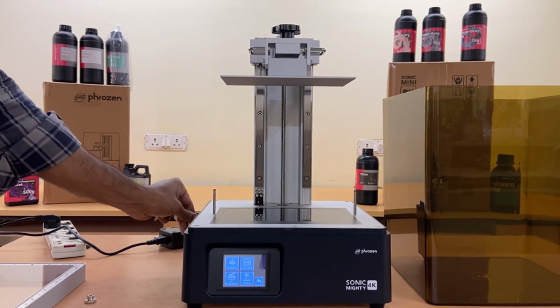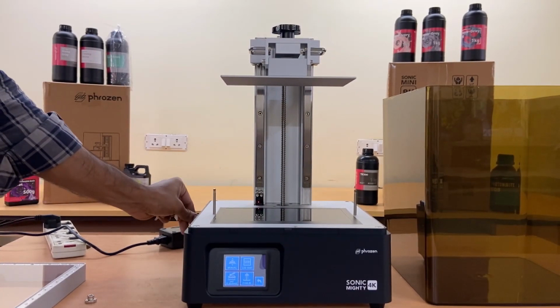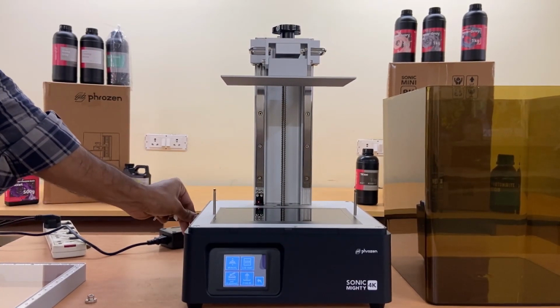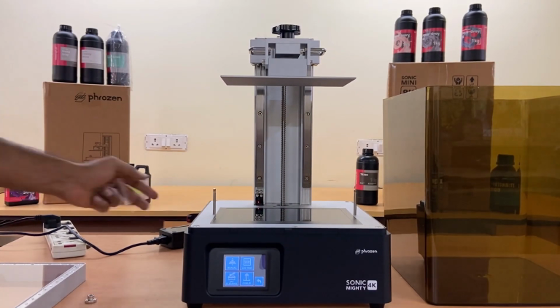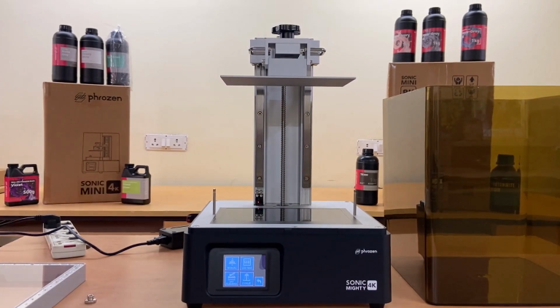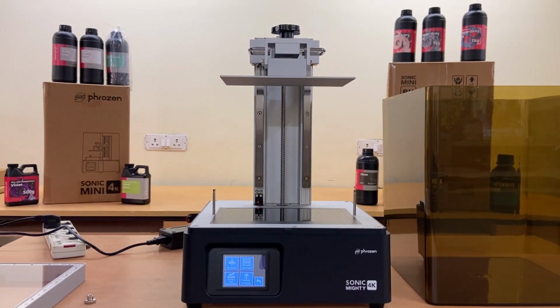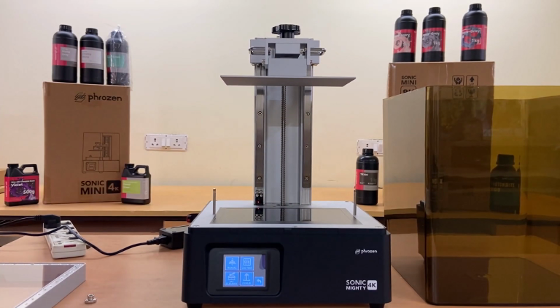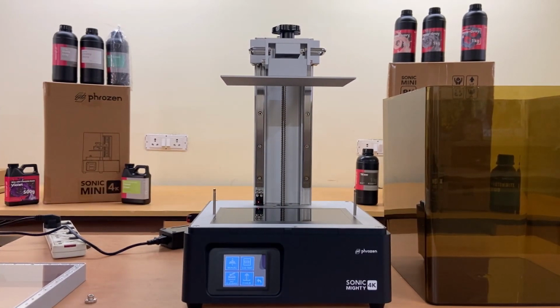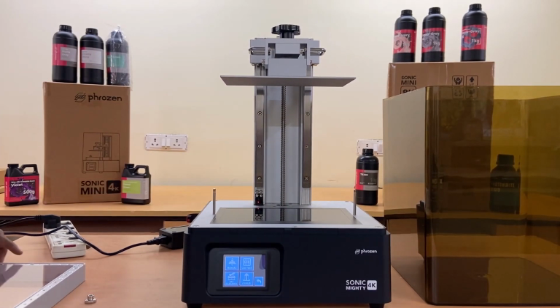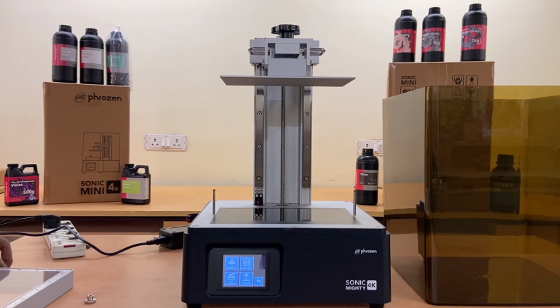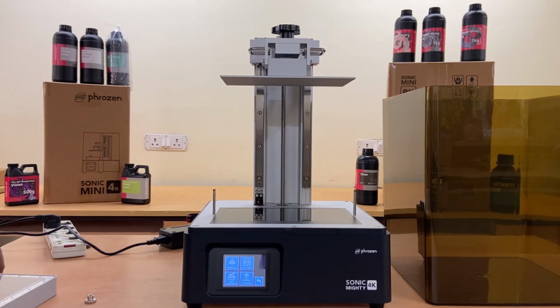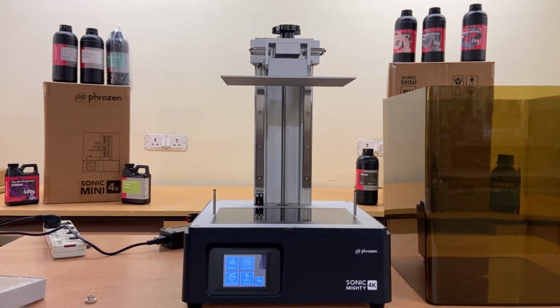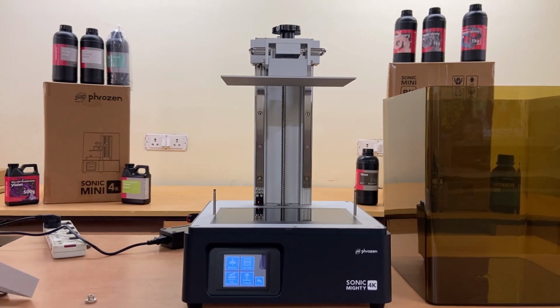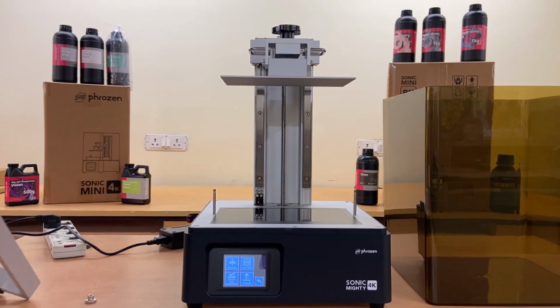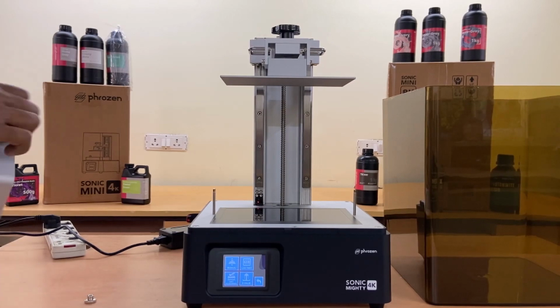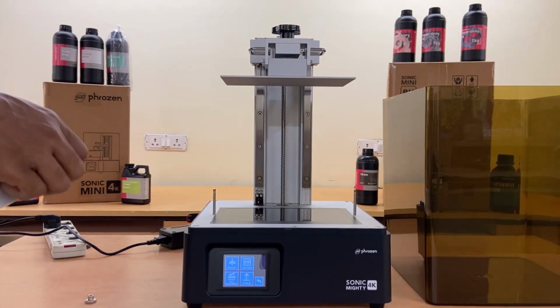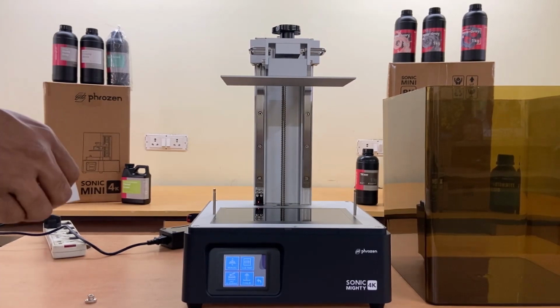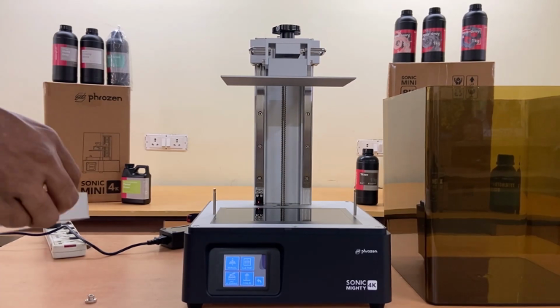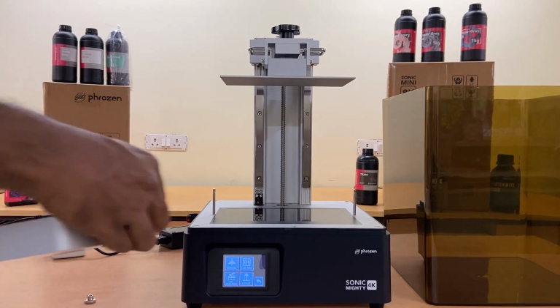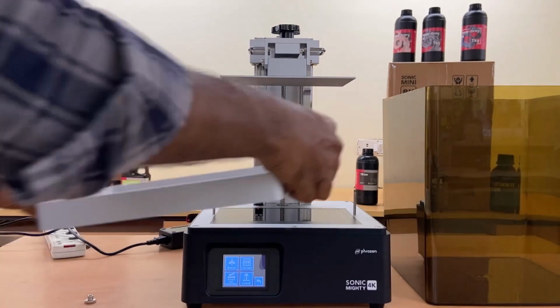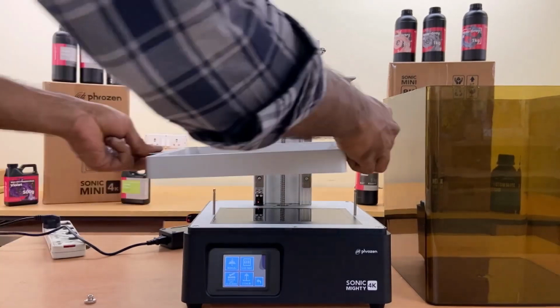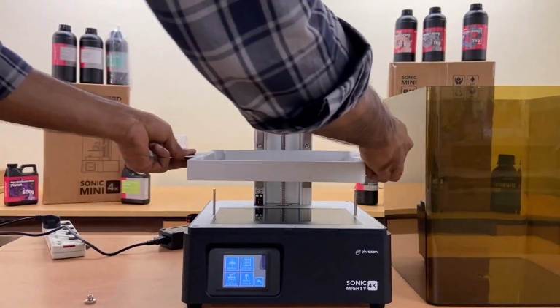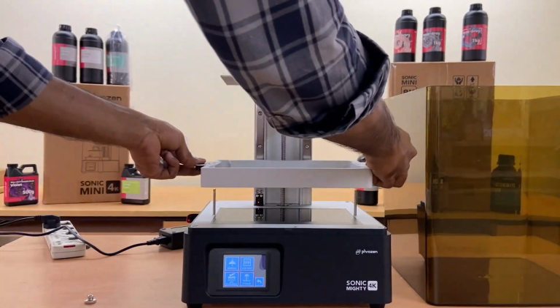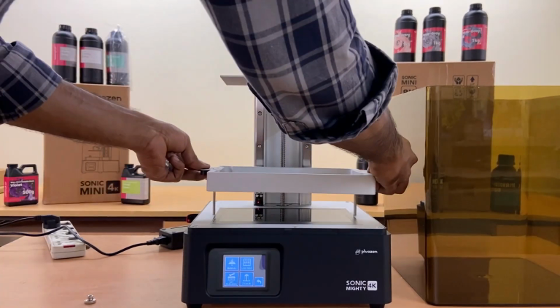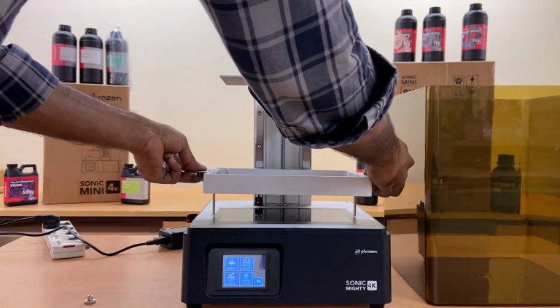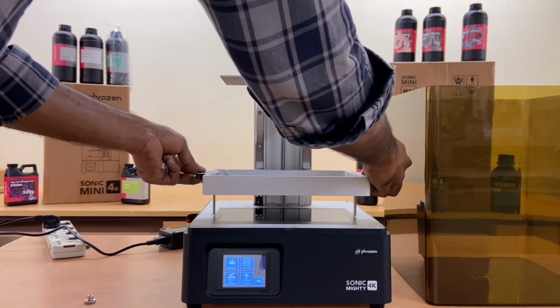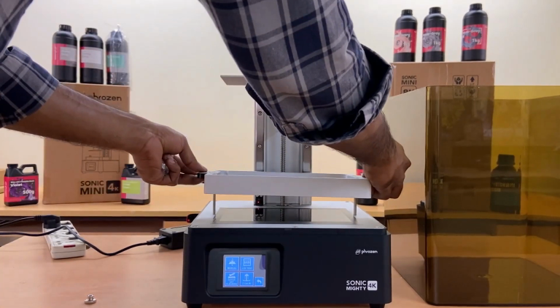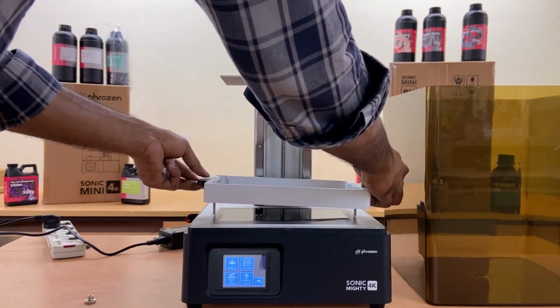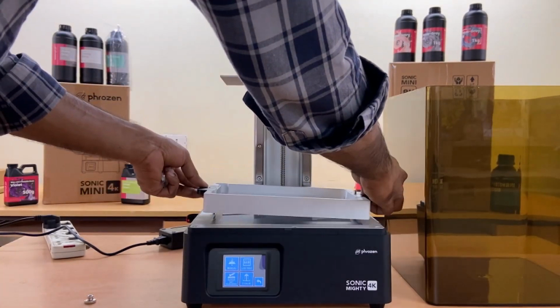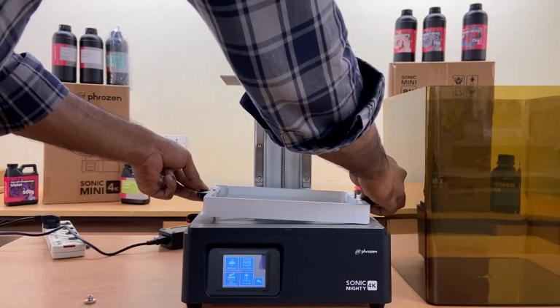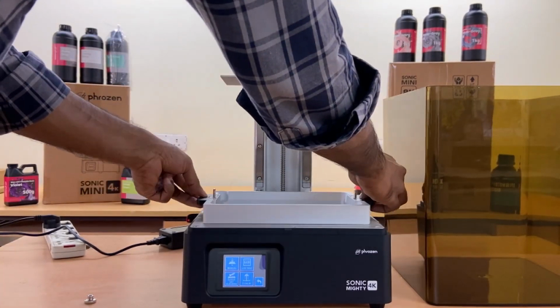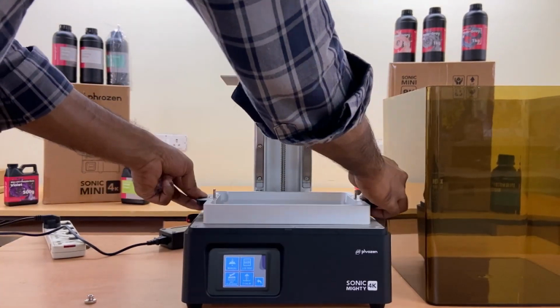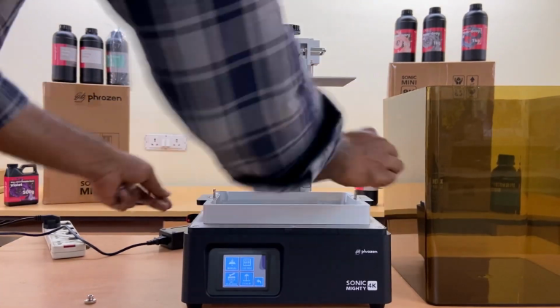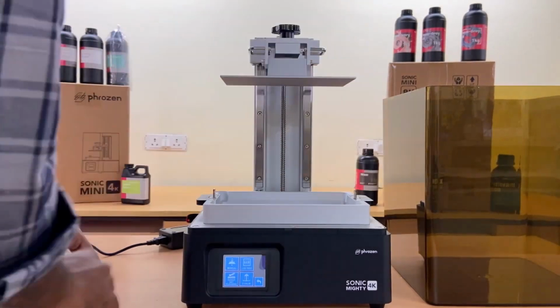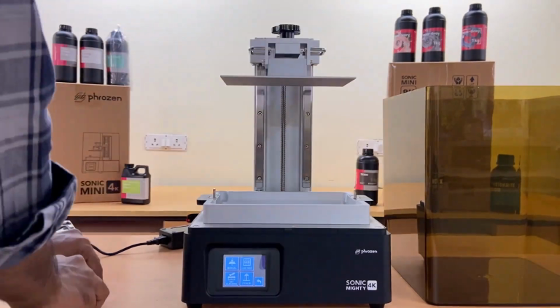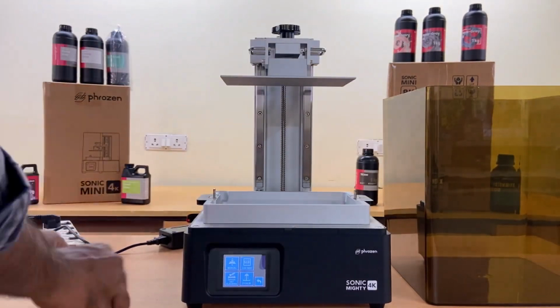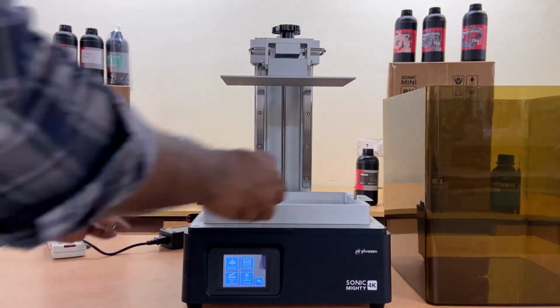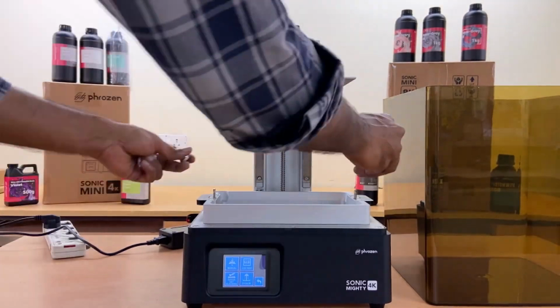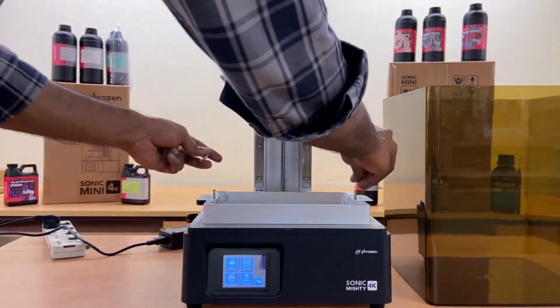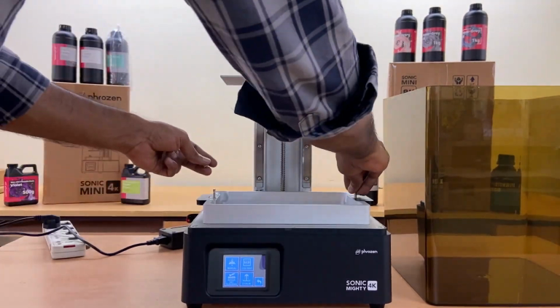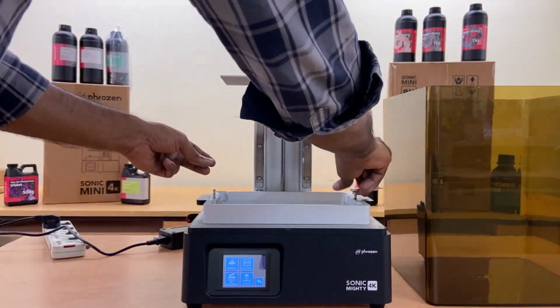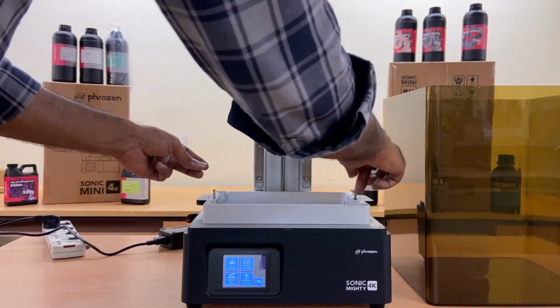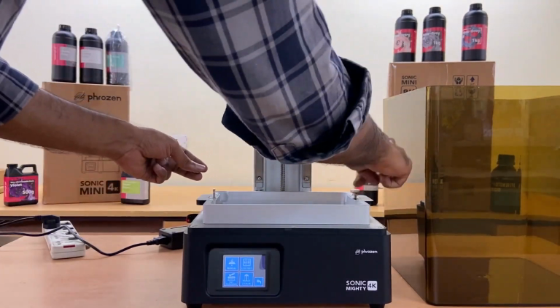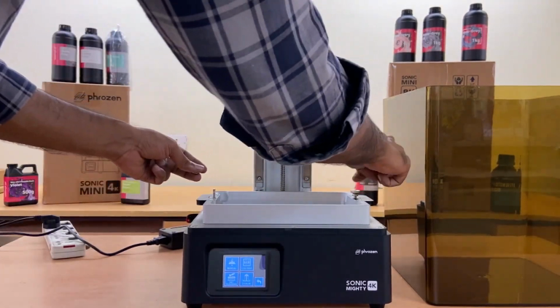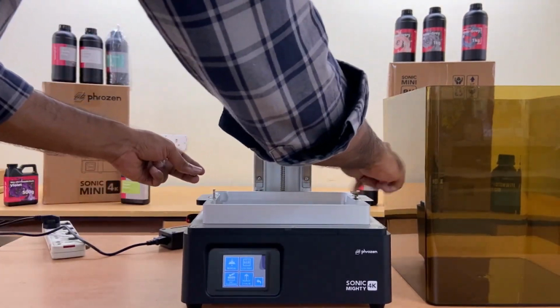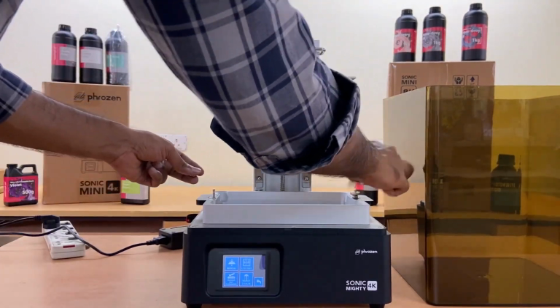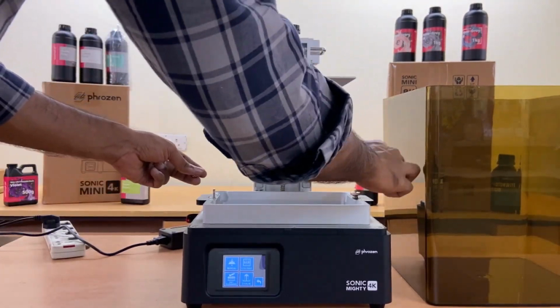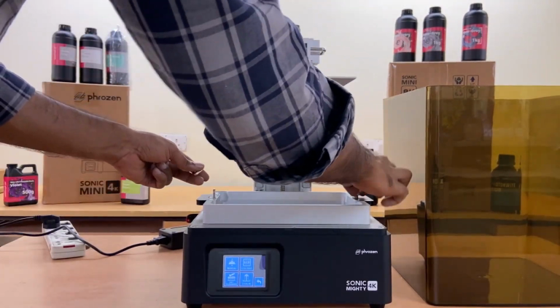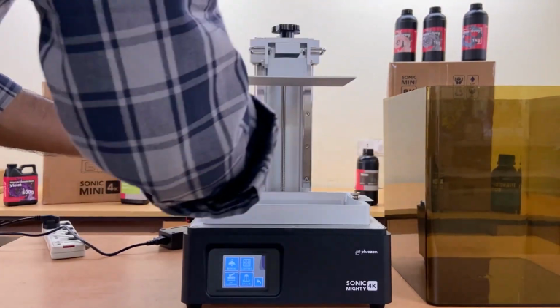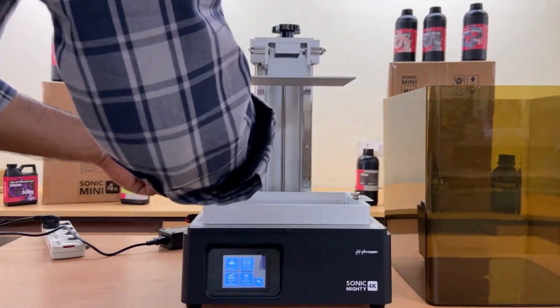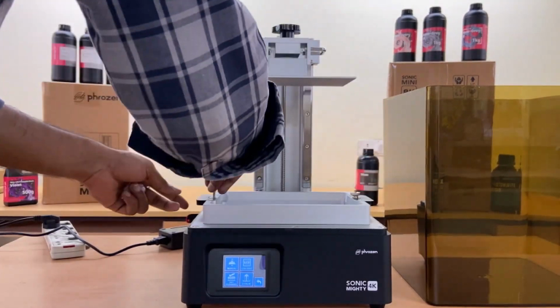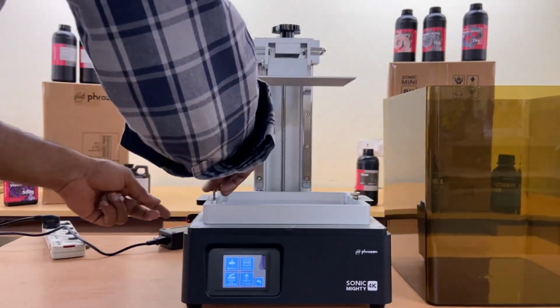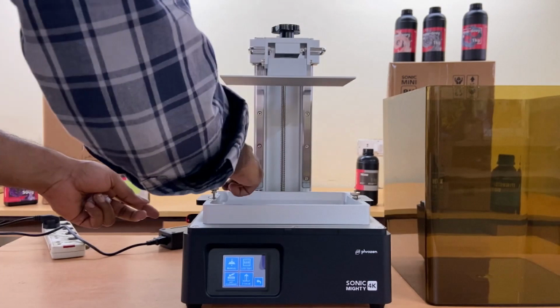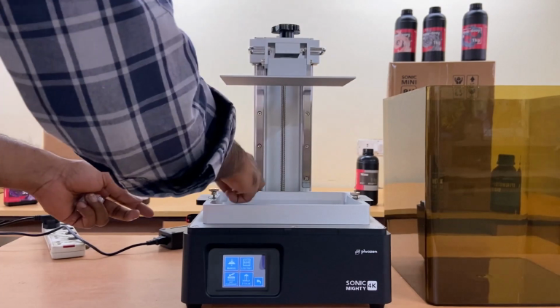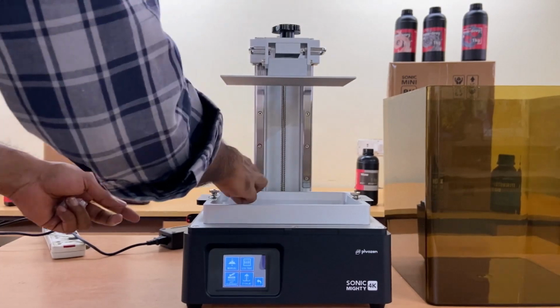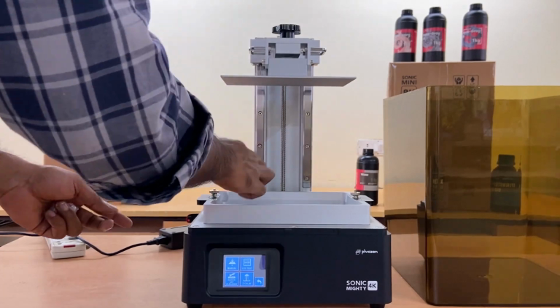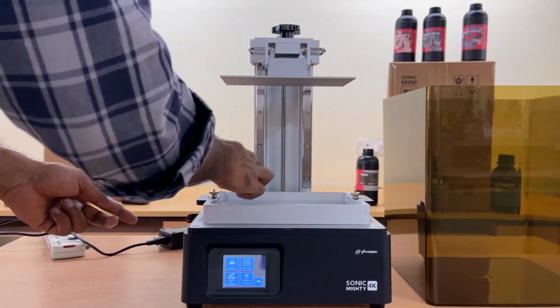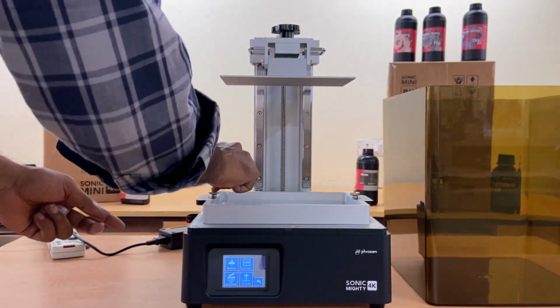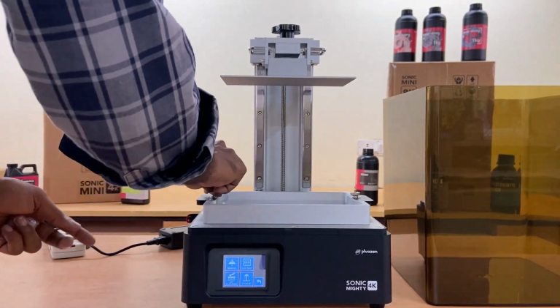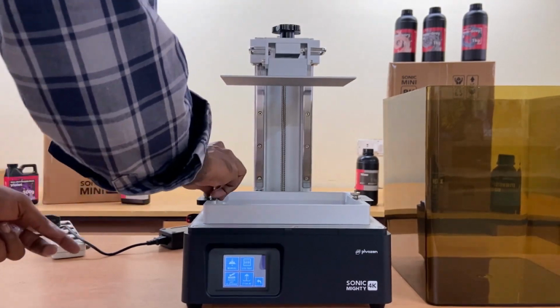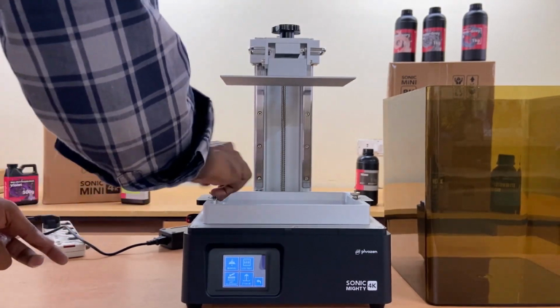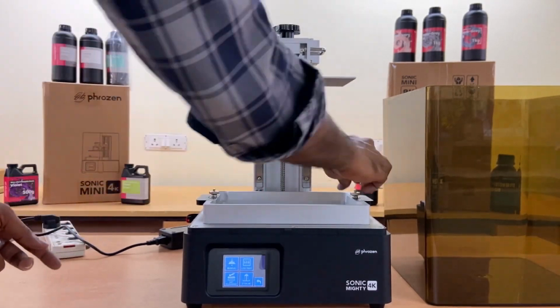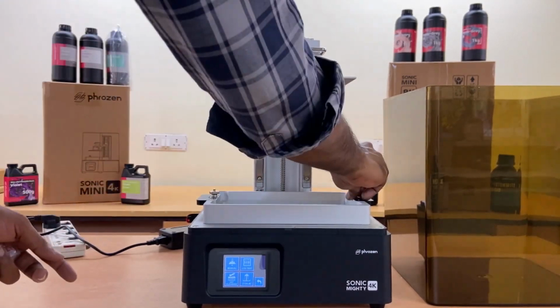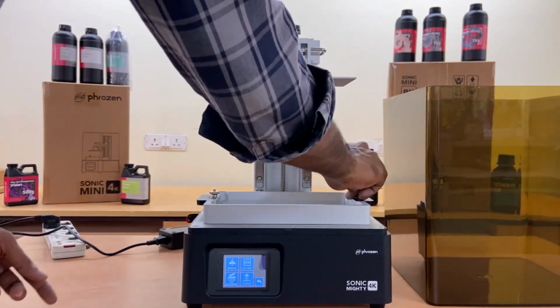Insert the pen drive in the 3D printer to 3D print the test file for checking the build plate calibration and resin settings.